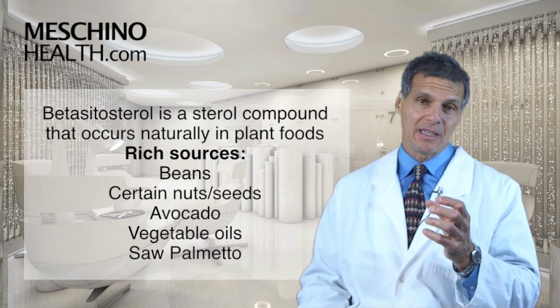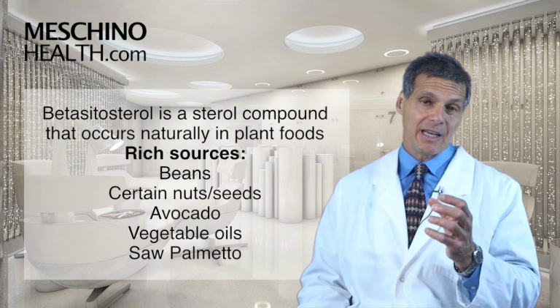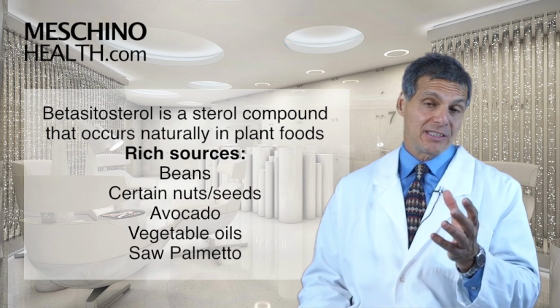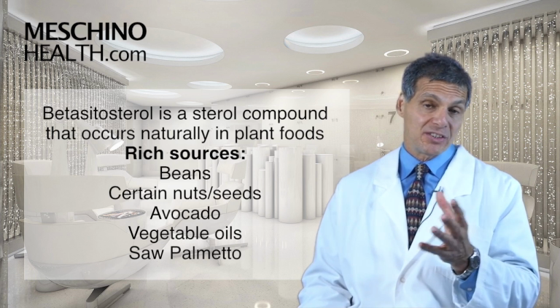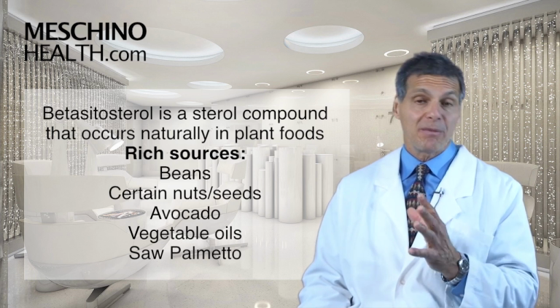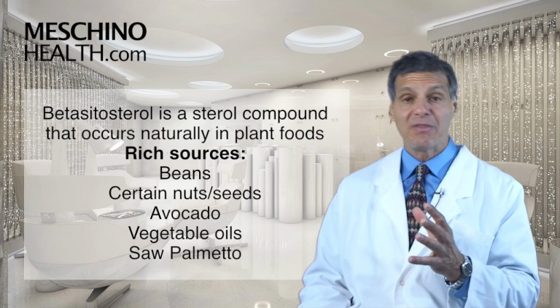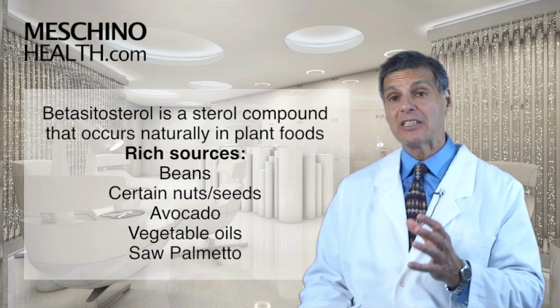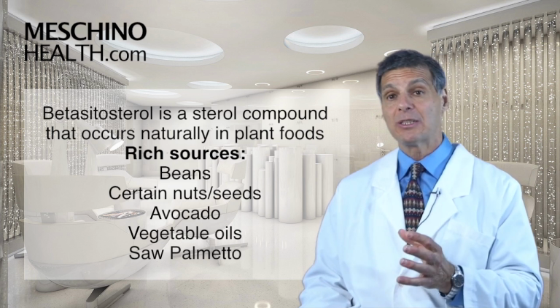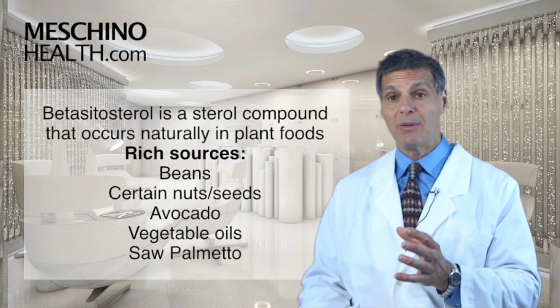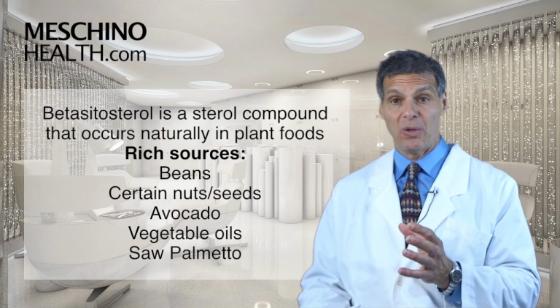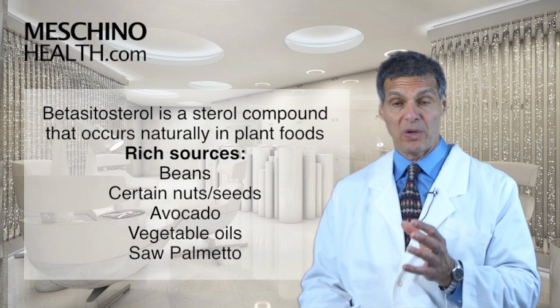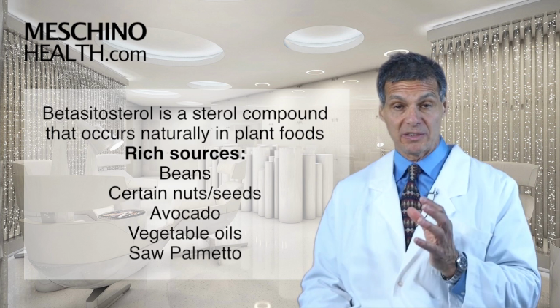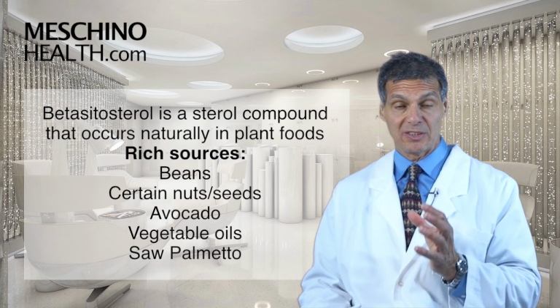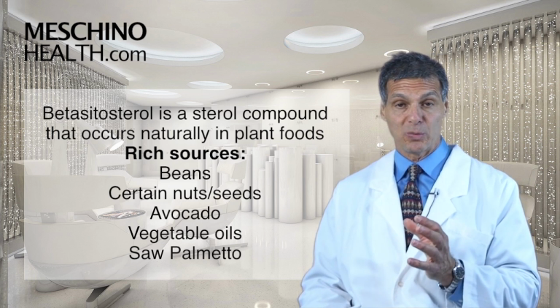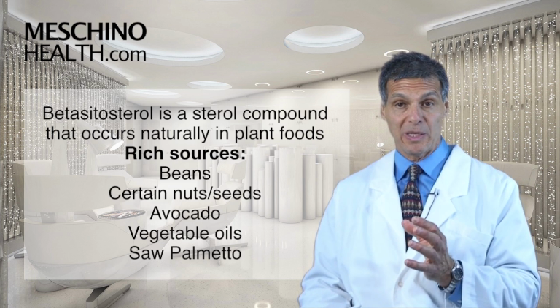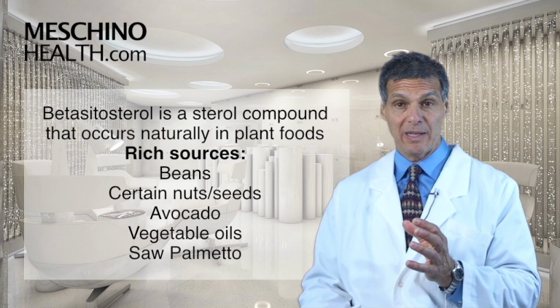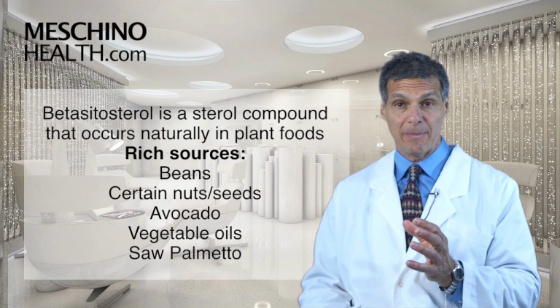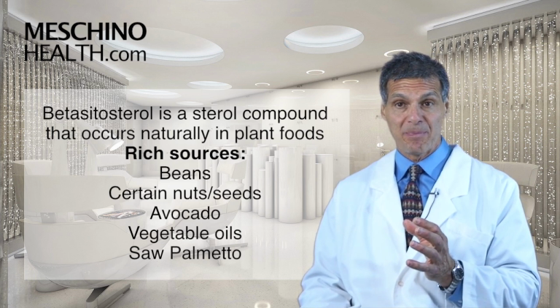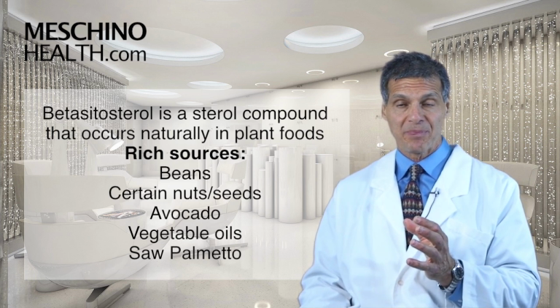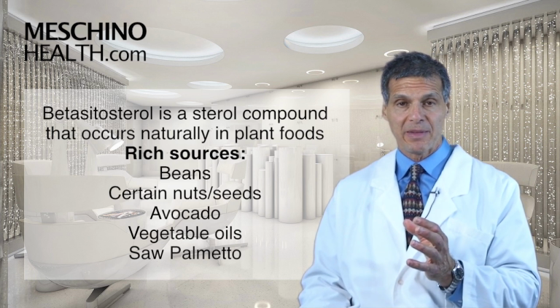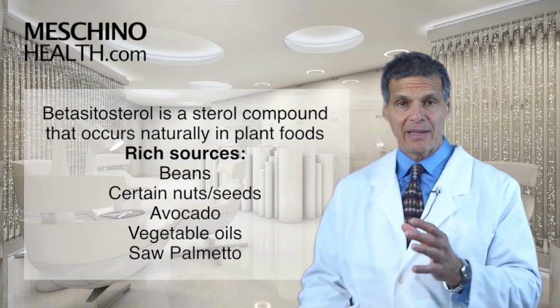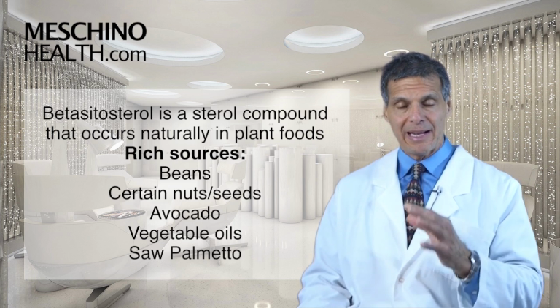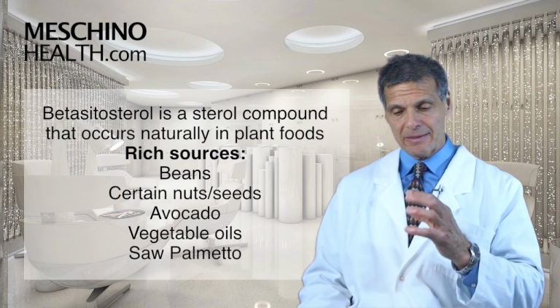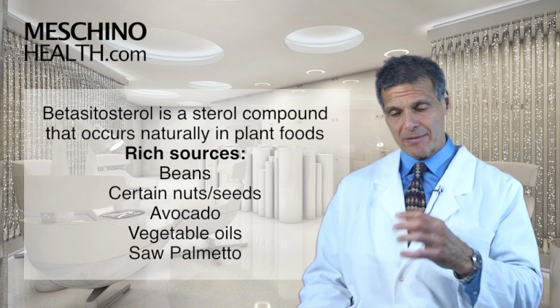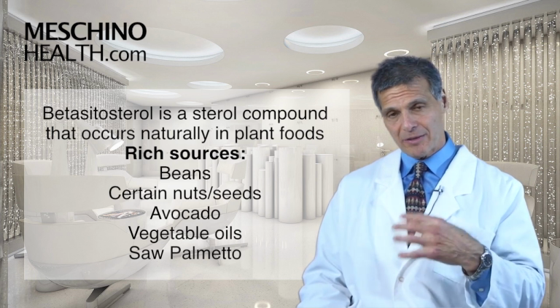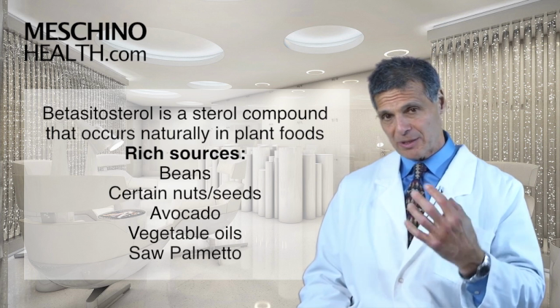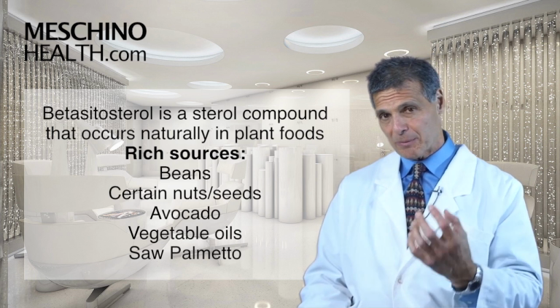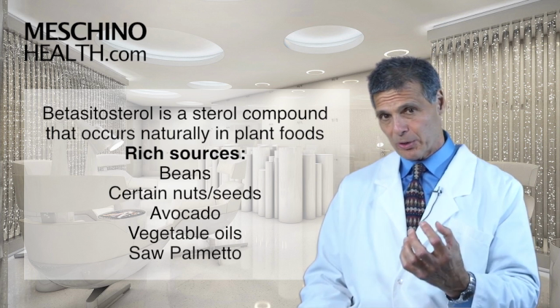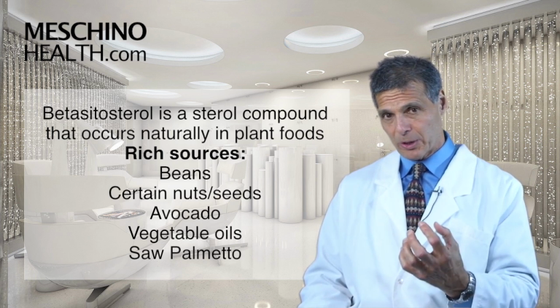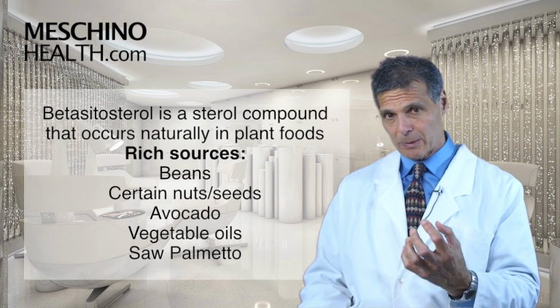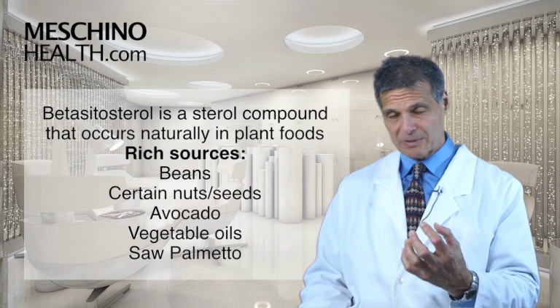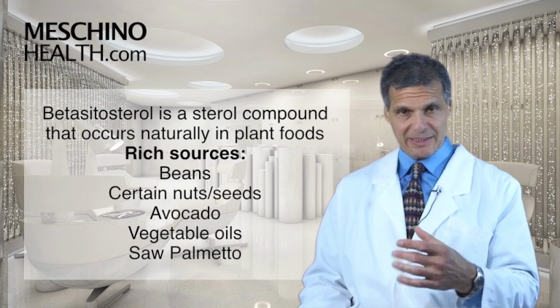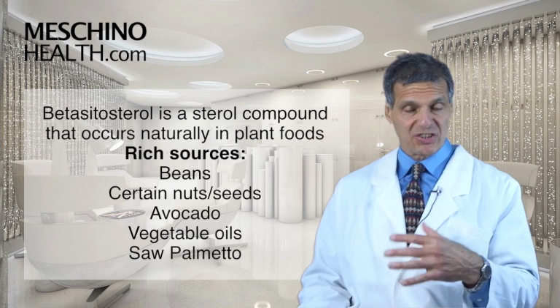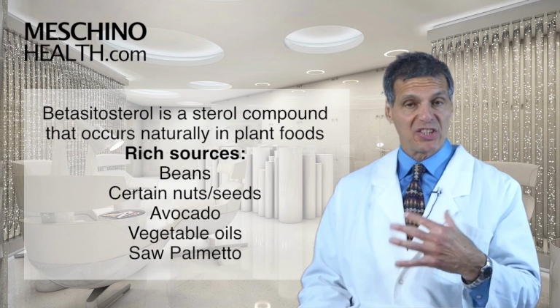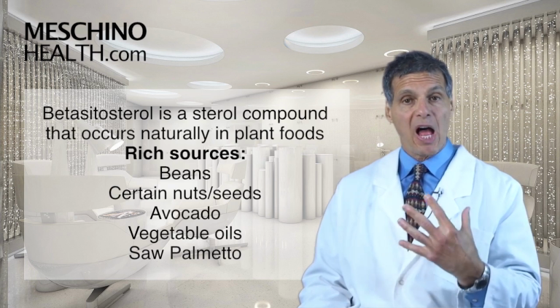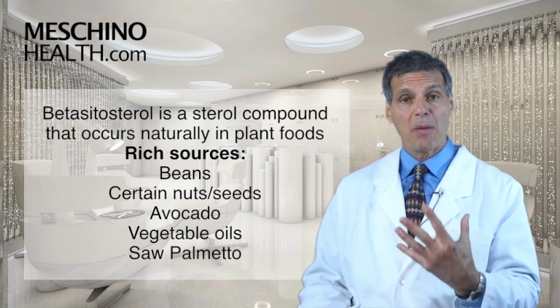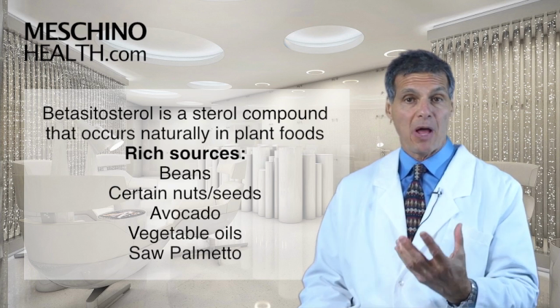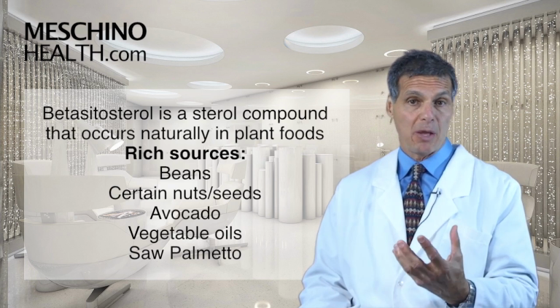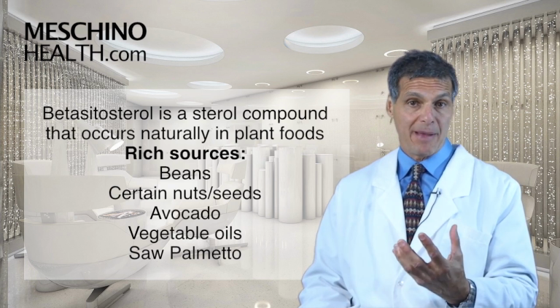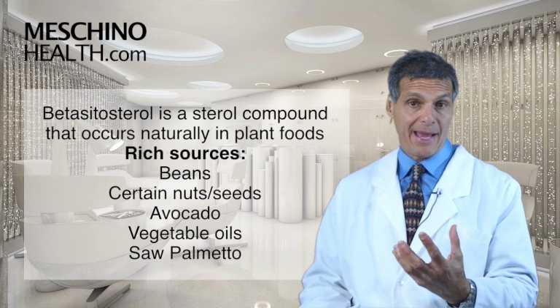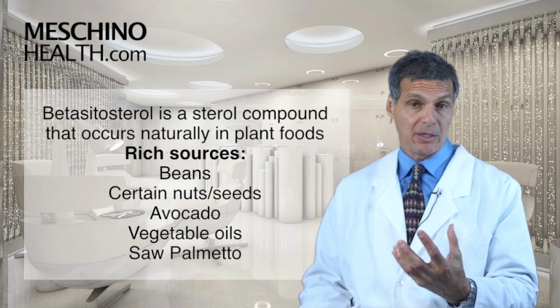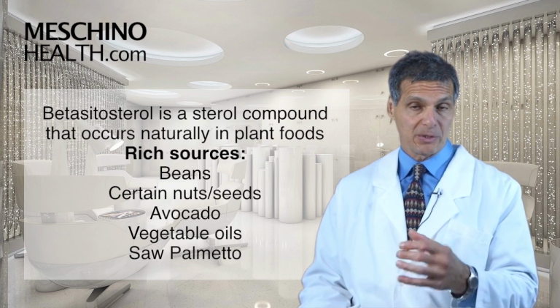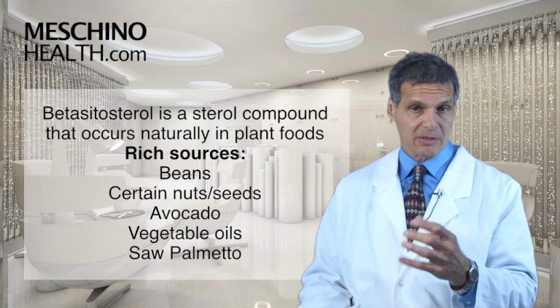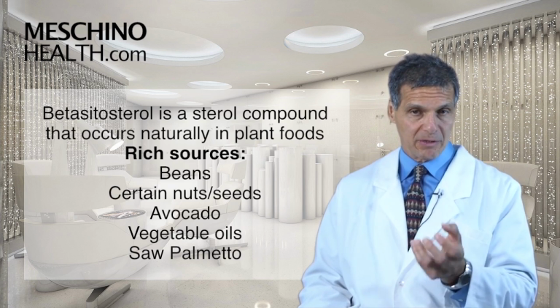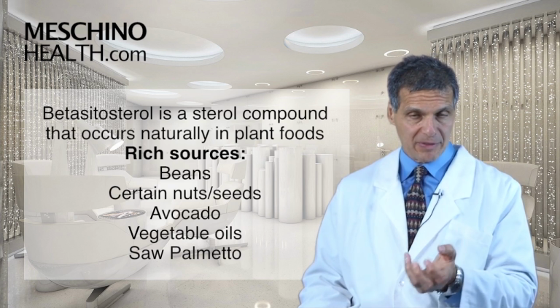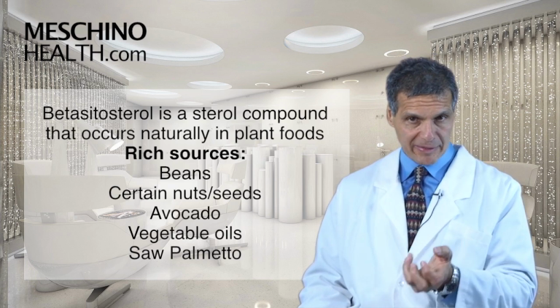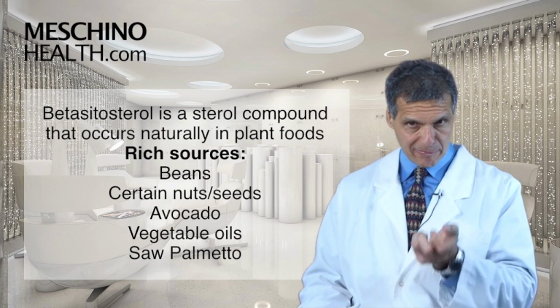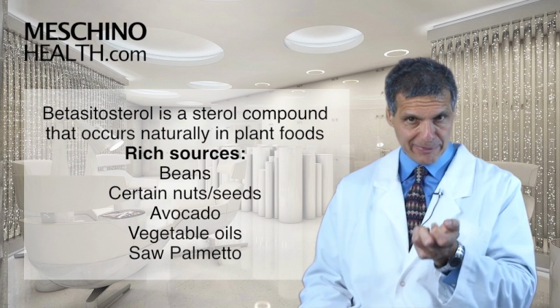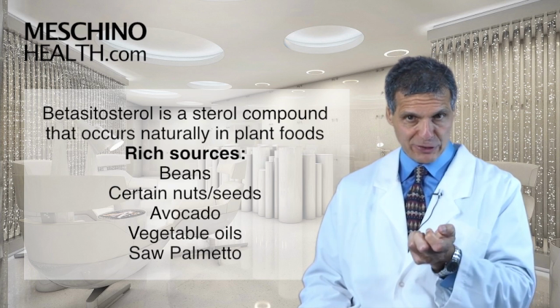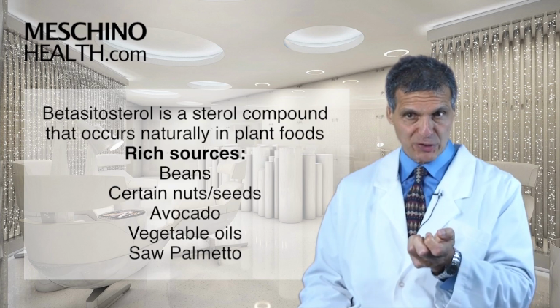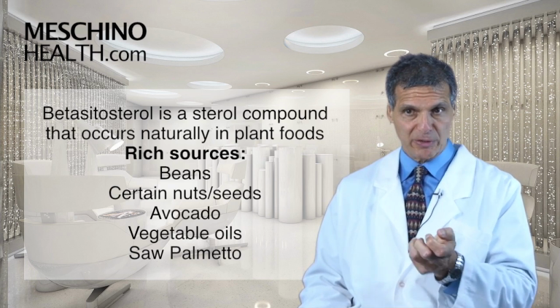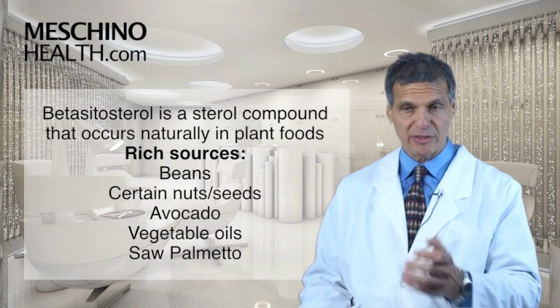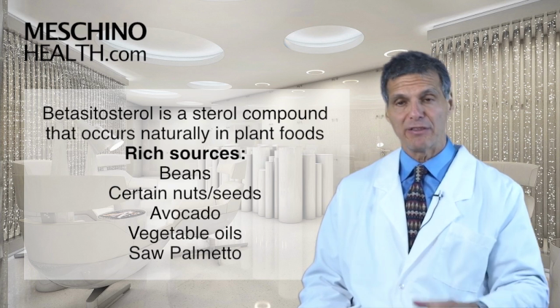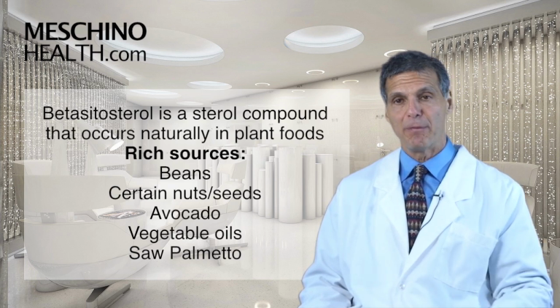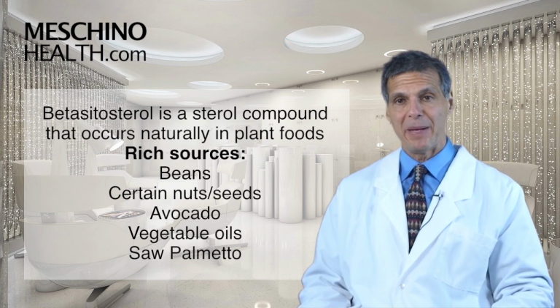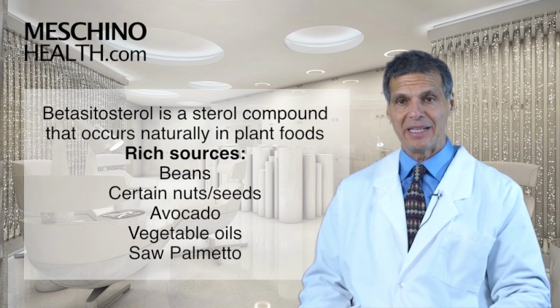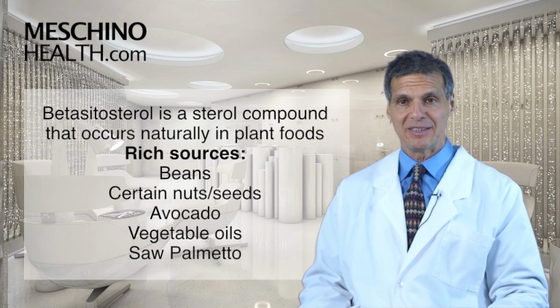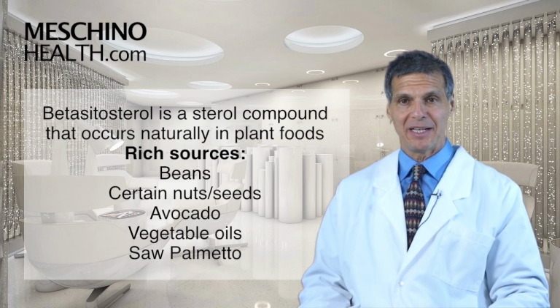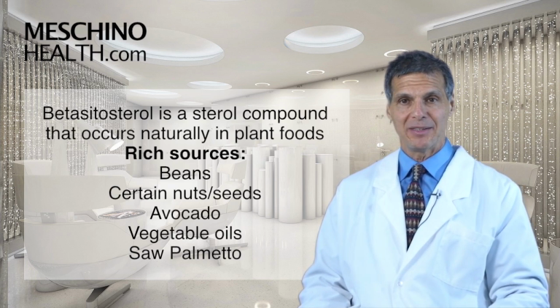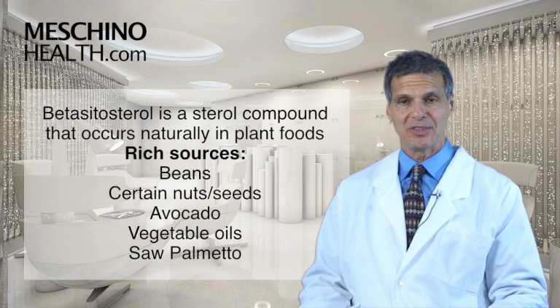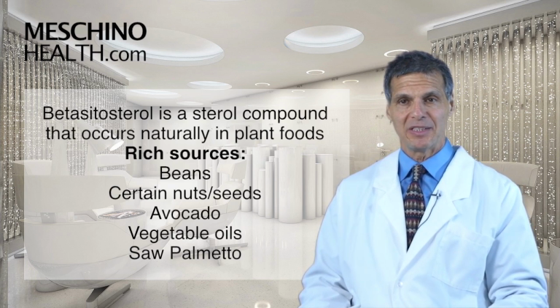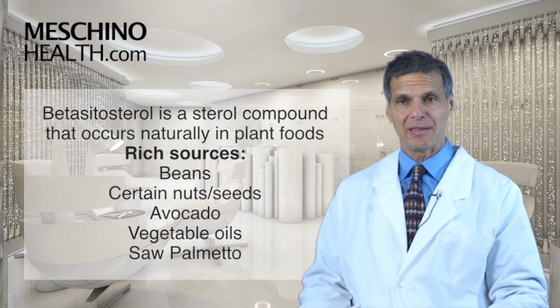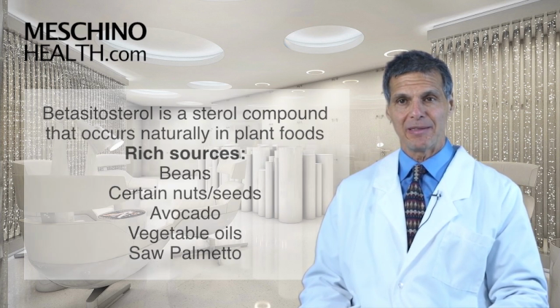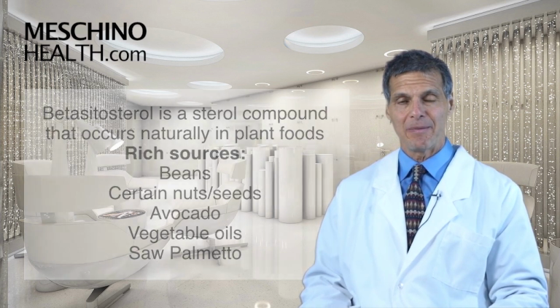And some vegetable oils as well. And there are some herbs like saw palmetto, which are a very rich source of Beta-Sitosterol.